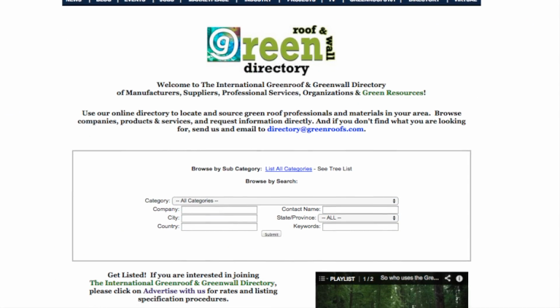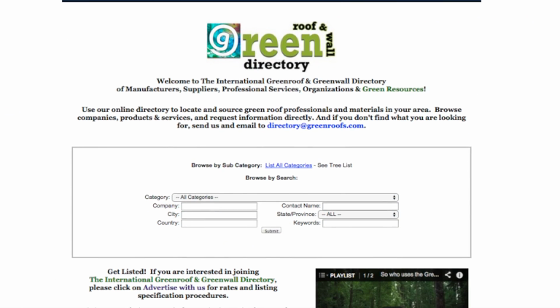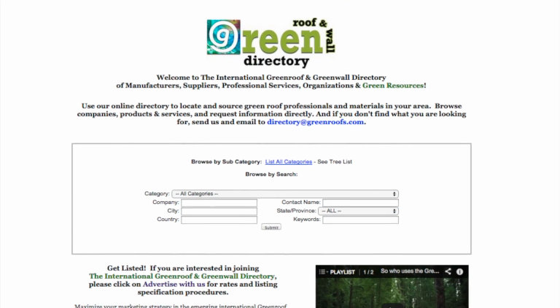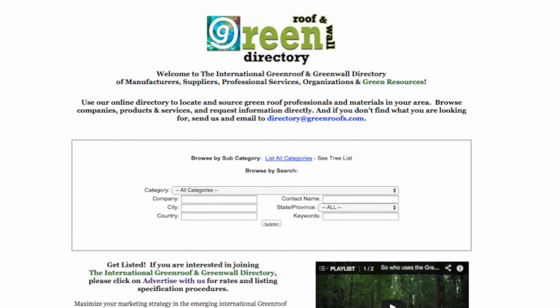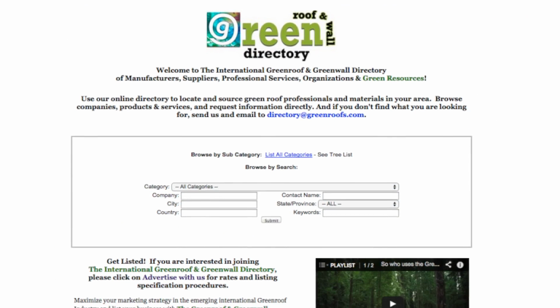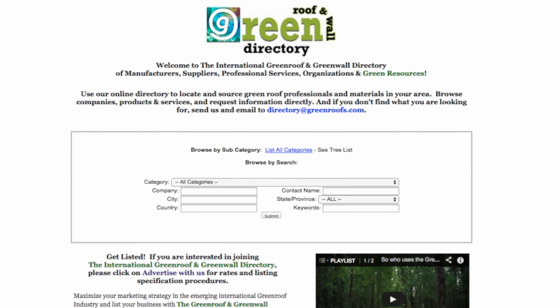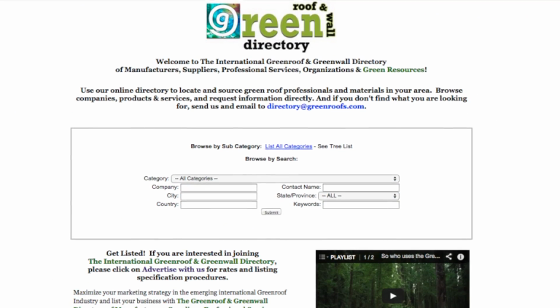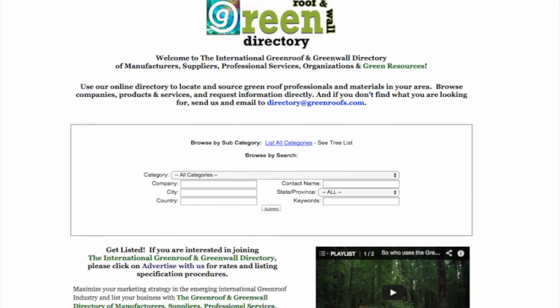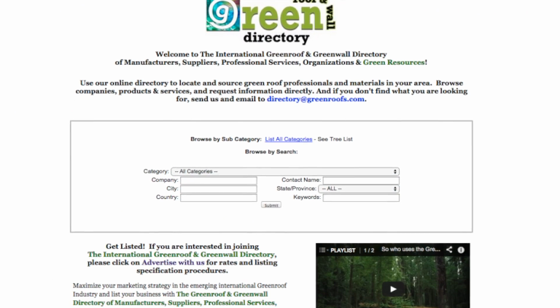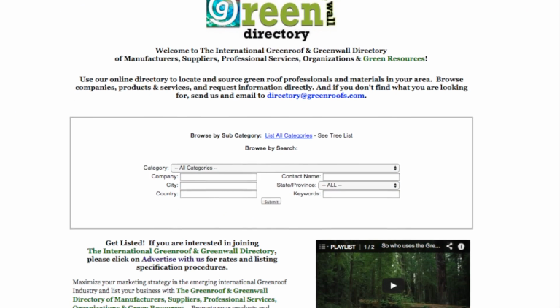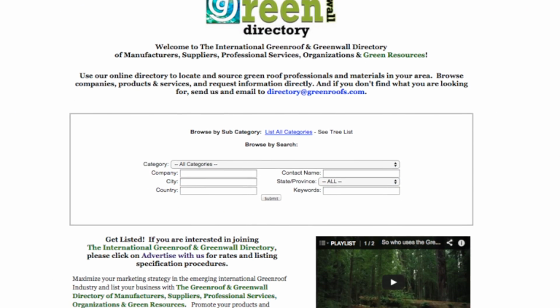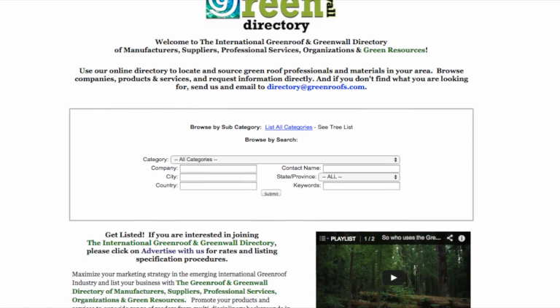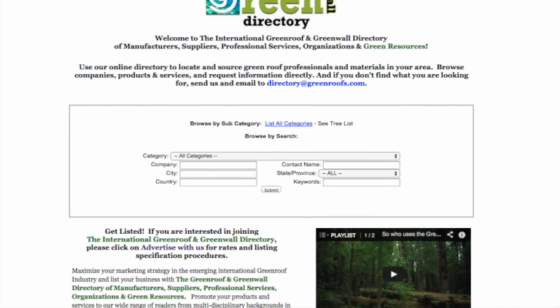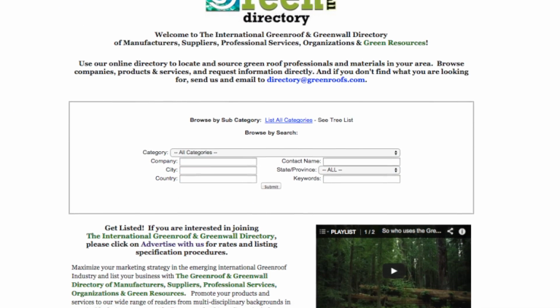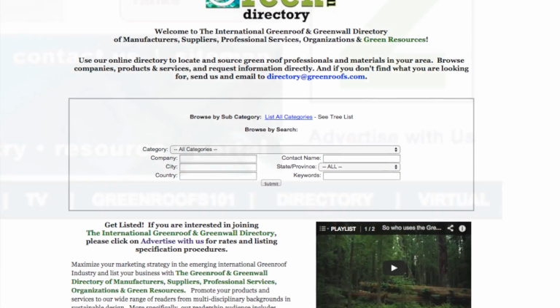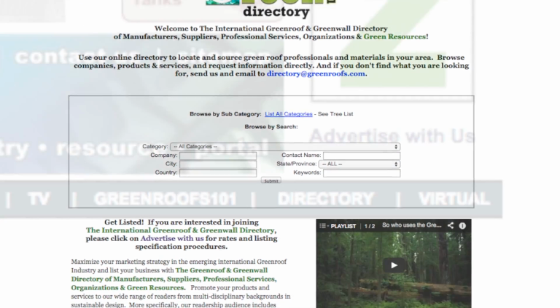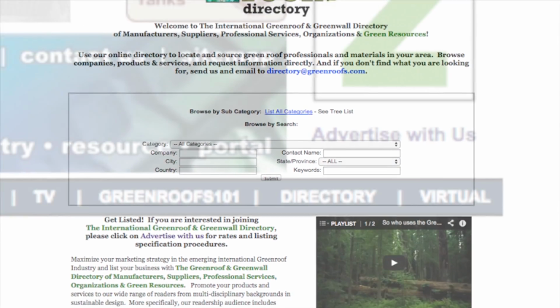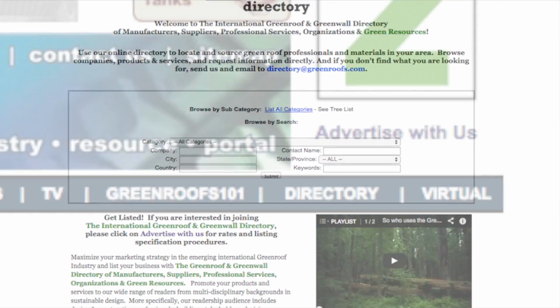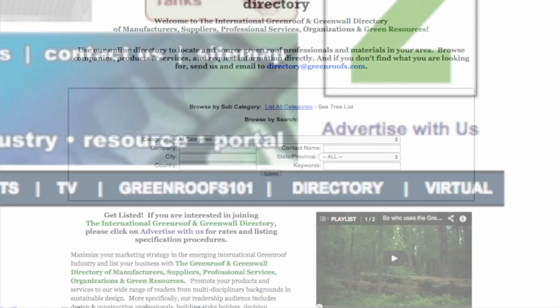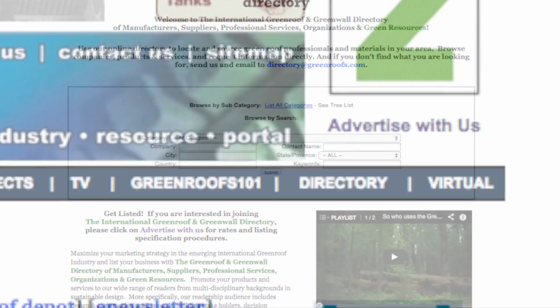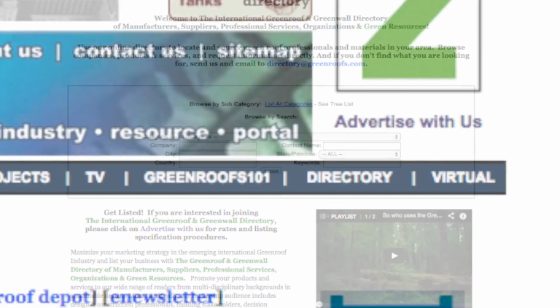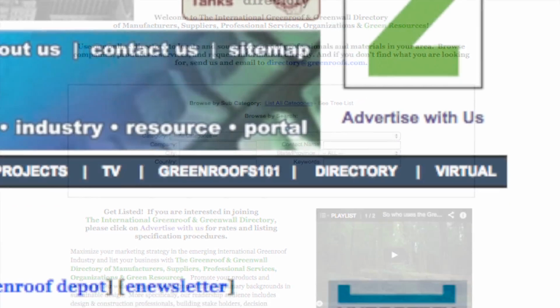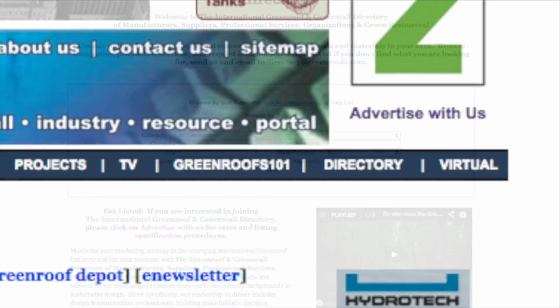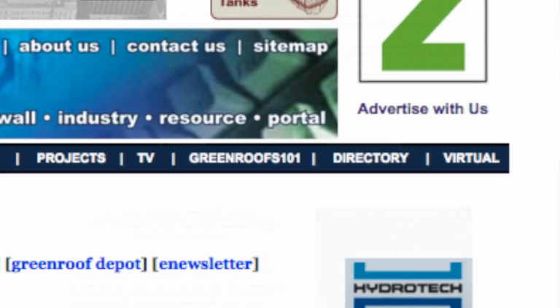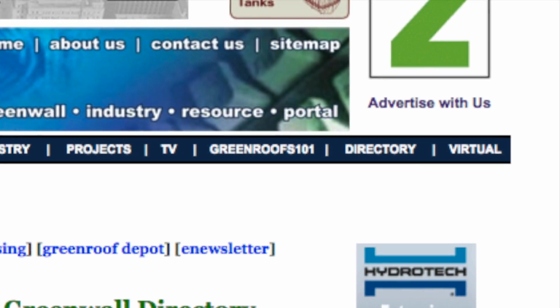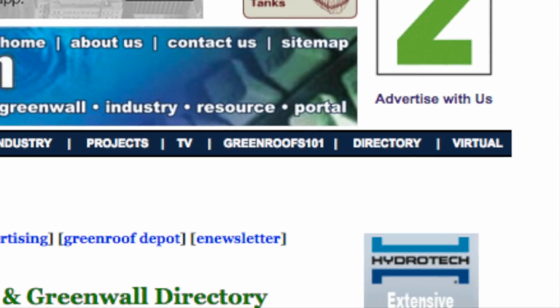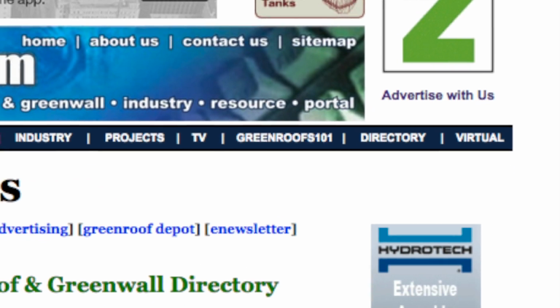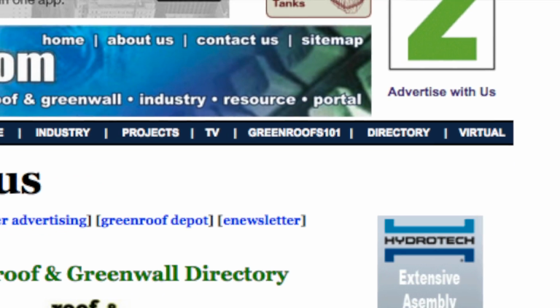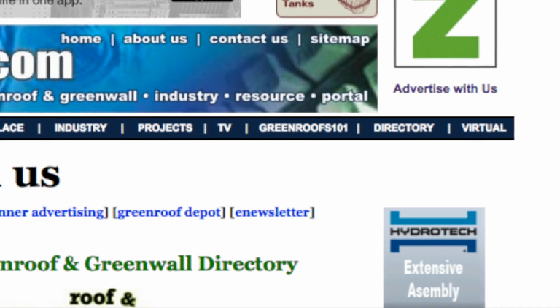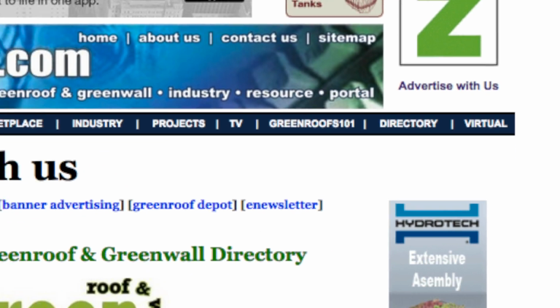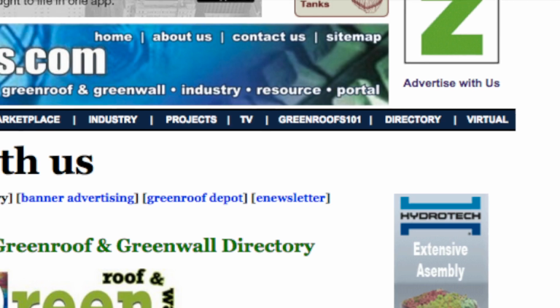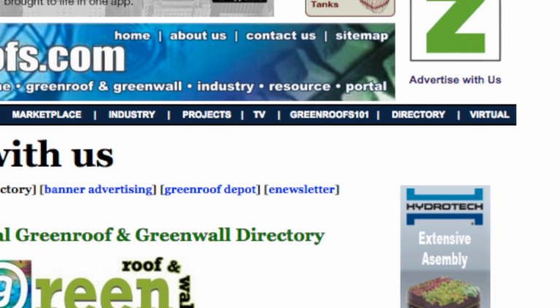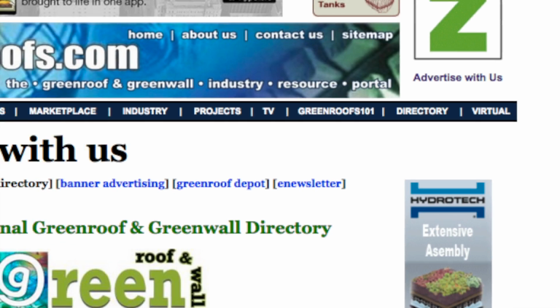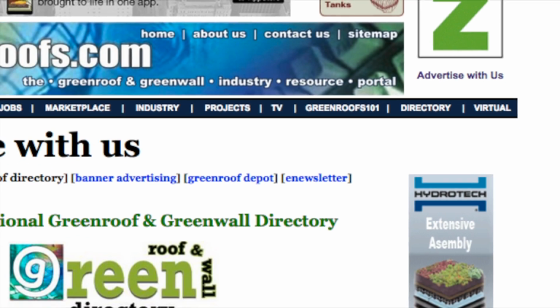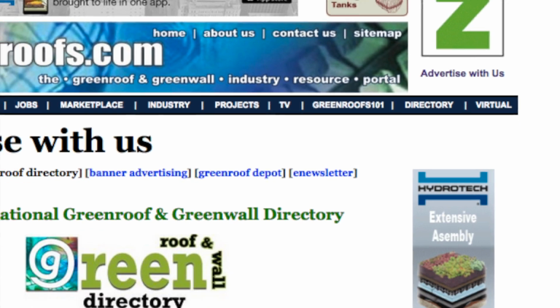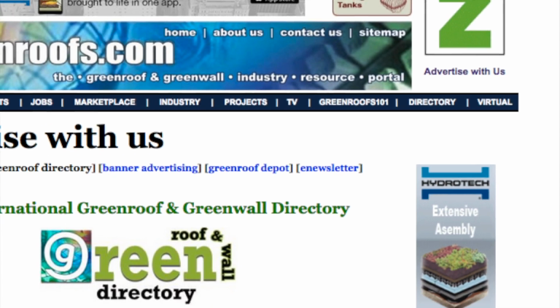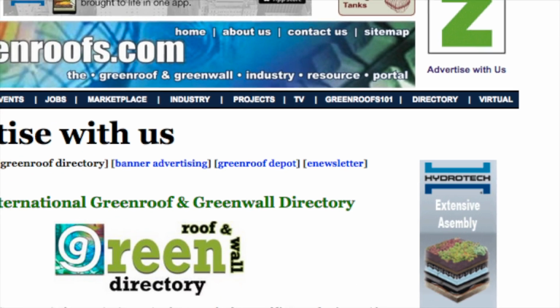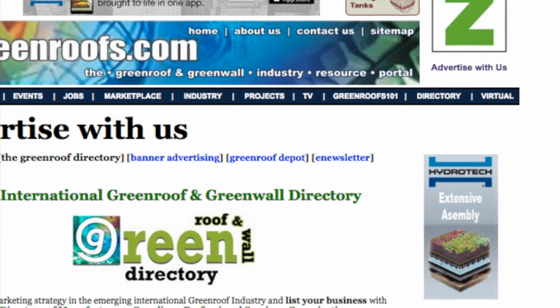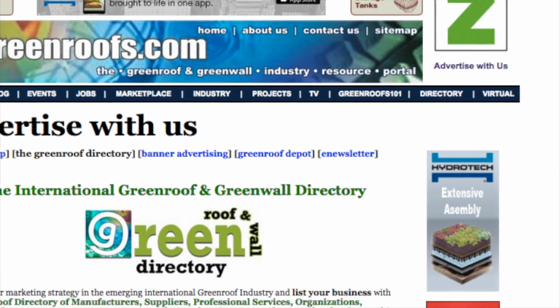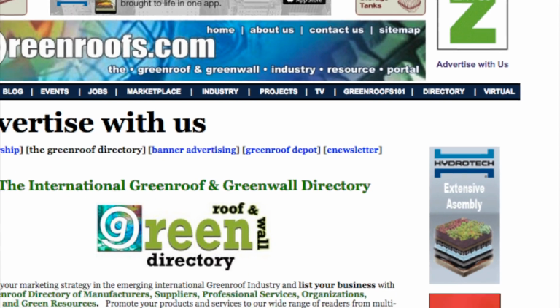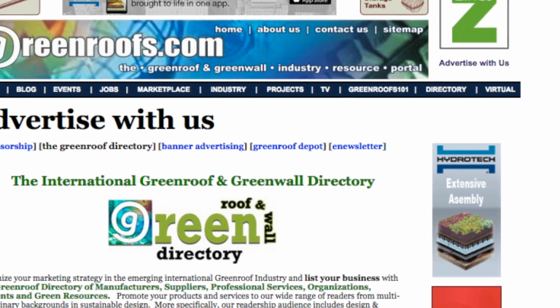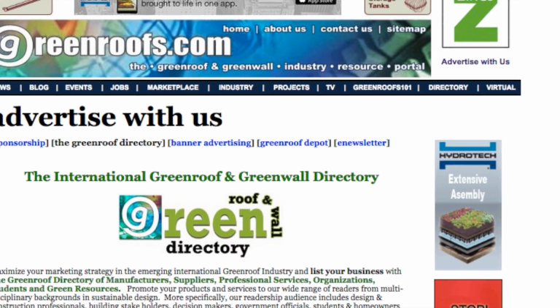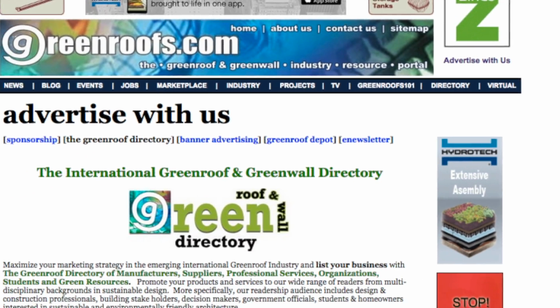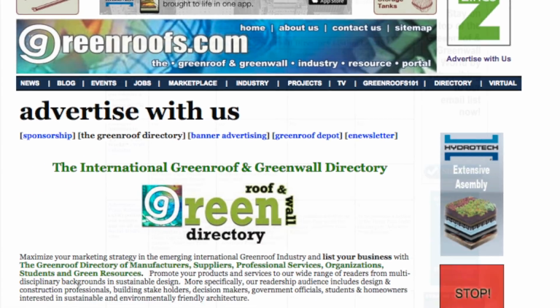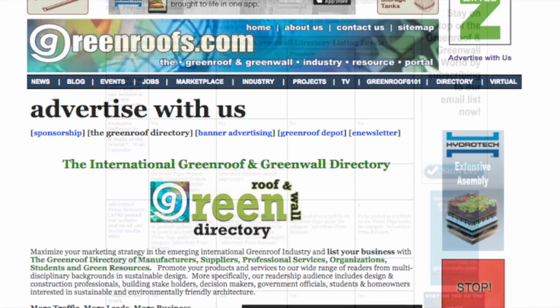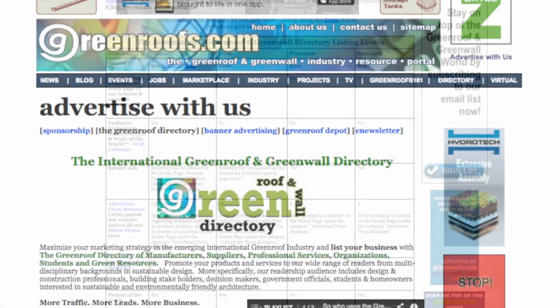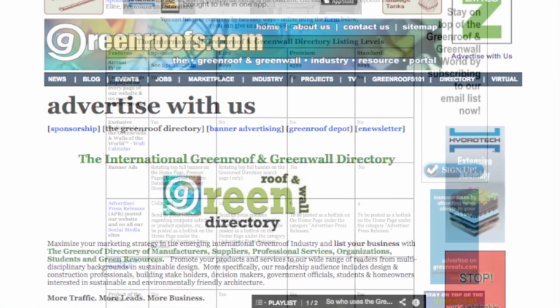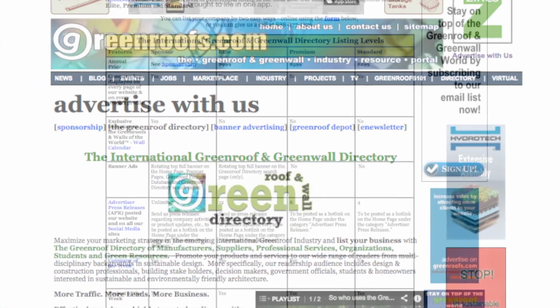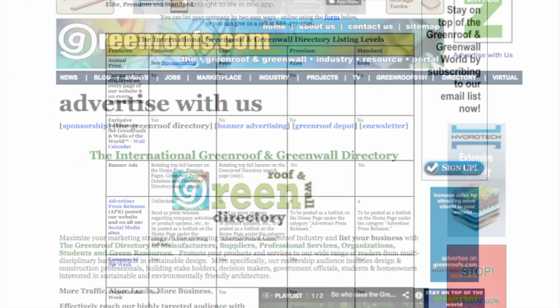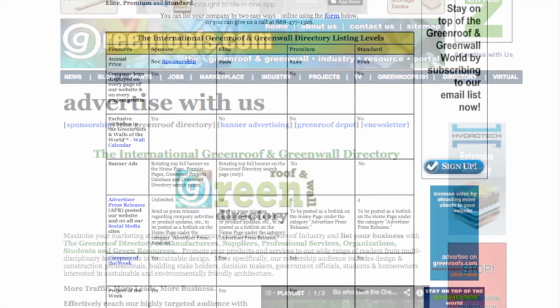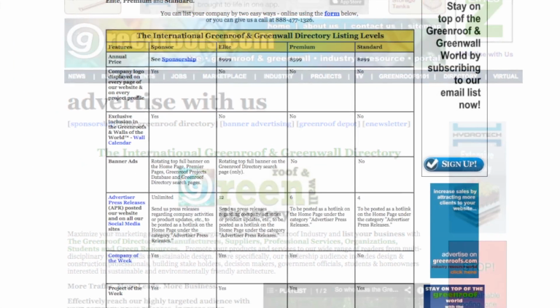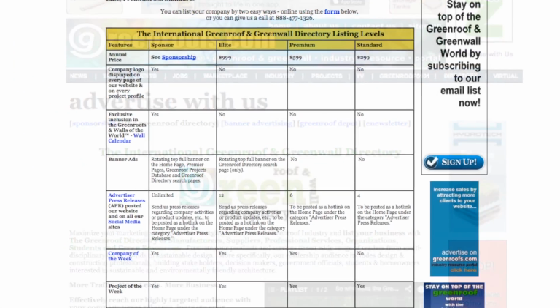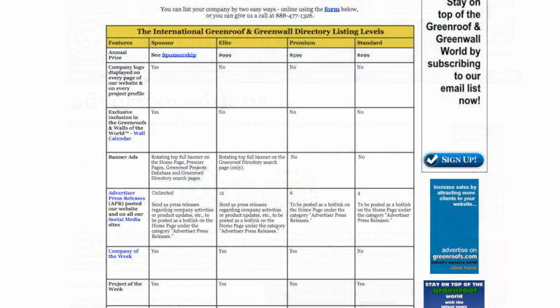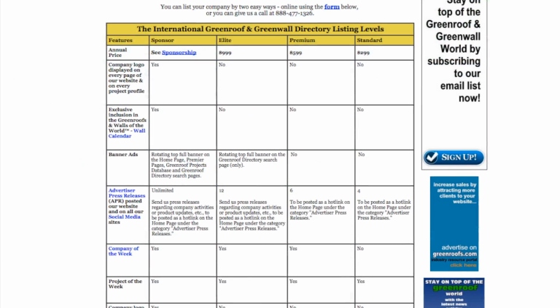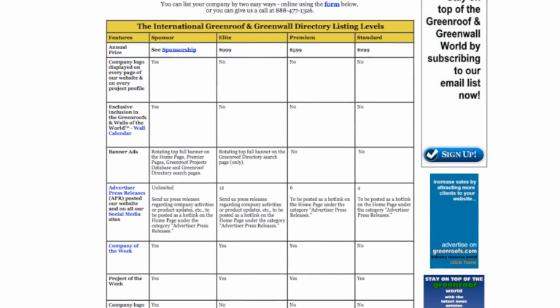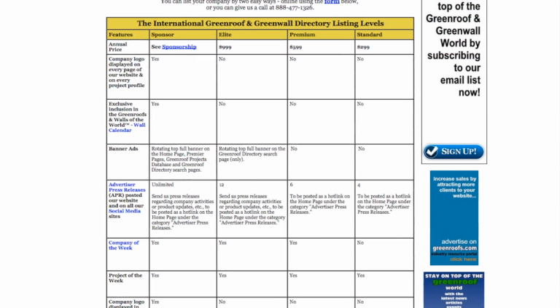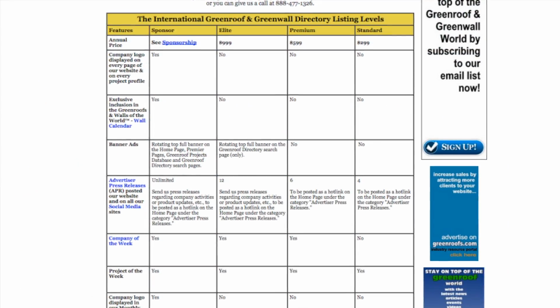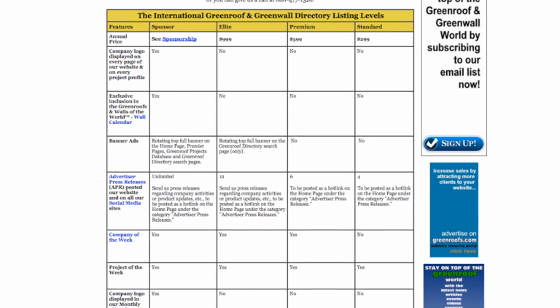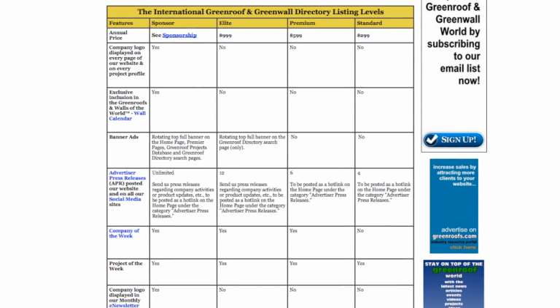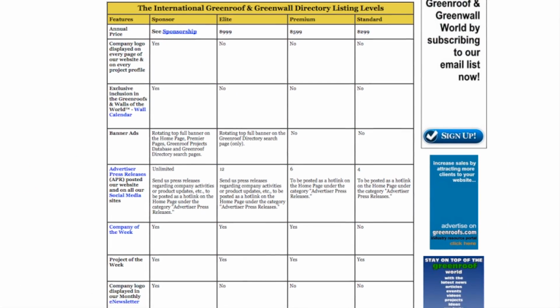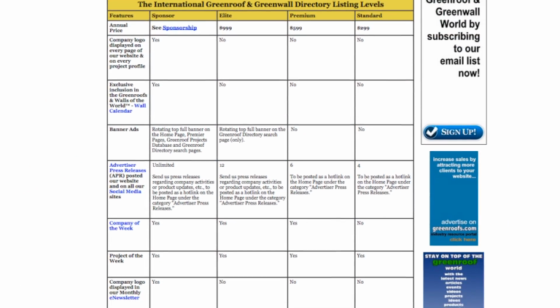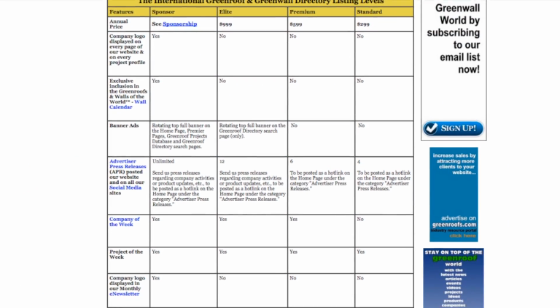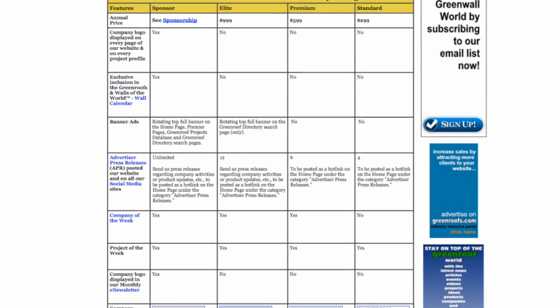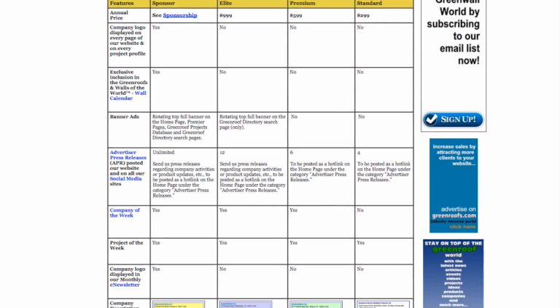To list your company in the directory, follow the Advertise with Us link to review listing levels and fill out the online form, or call so you can qualify to be a greenroofs.com company of the week.